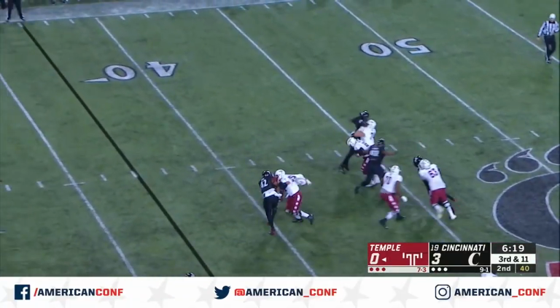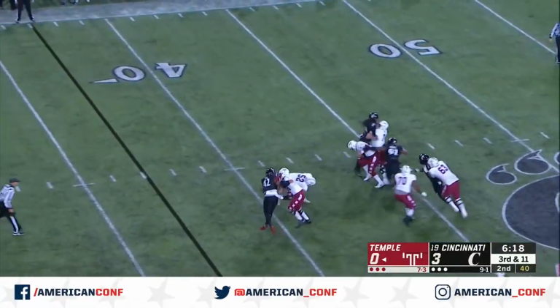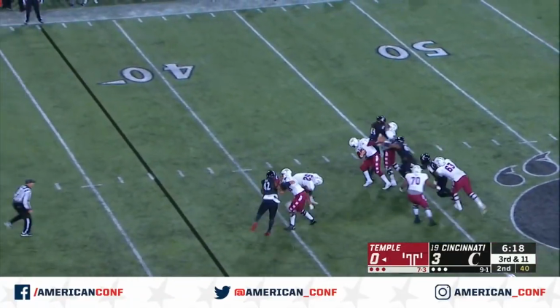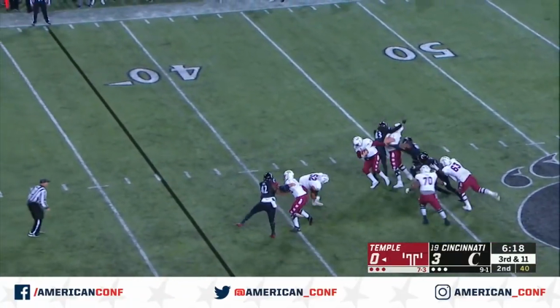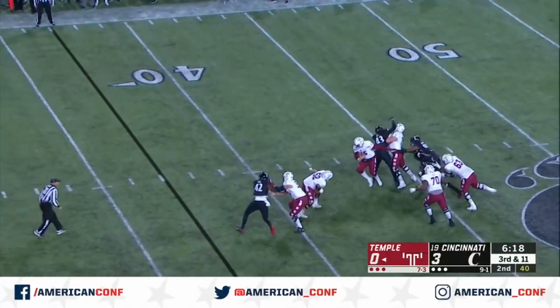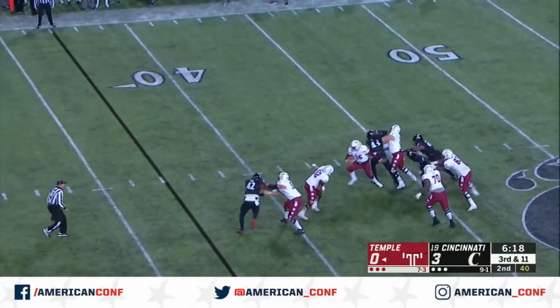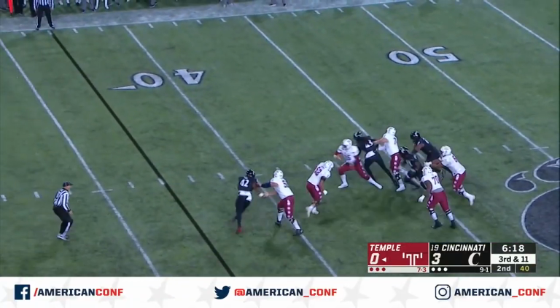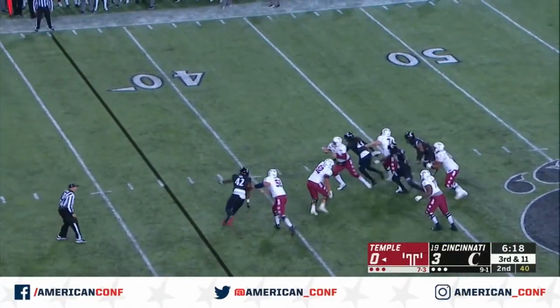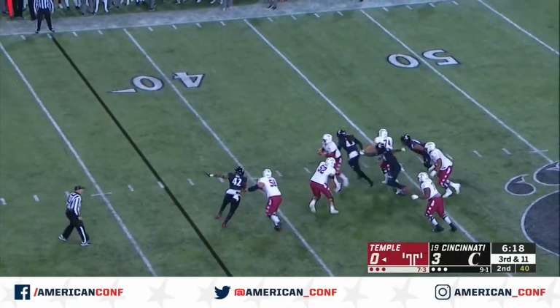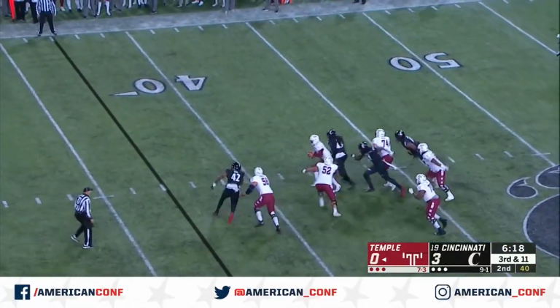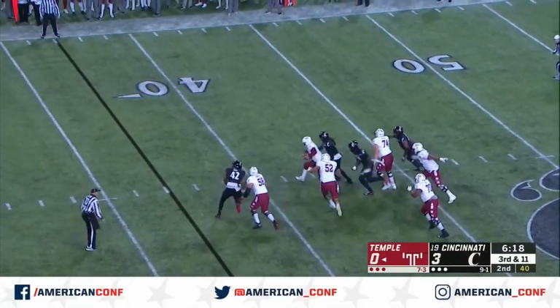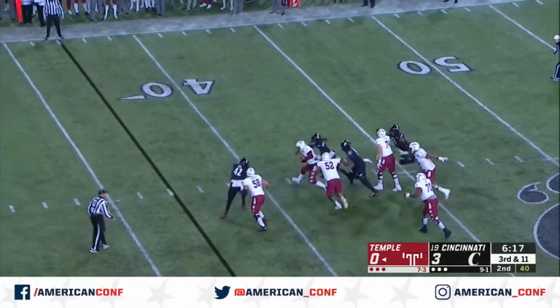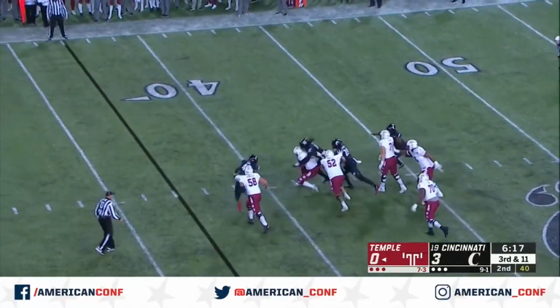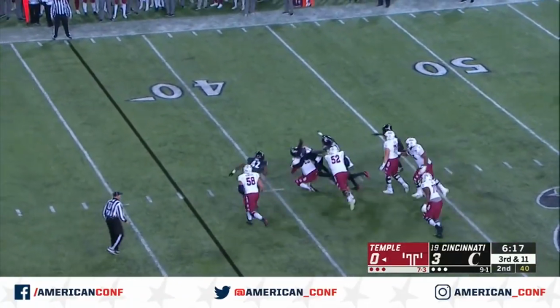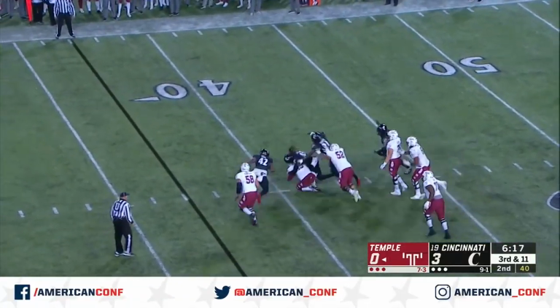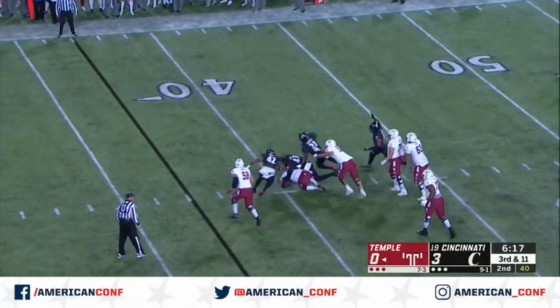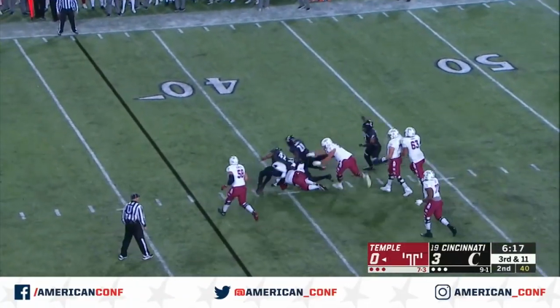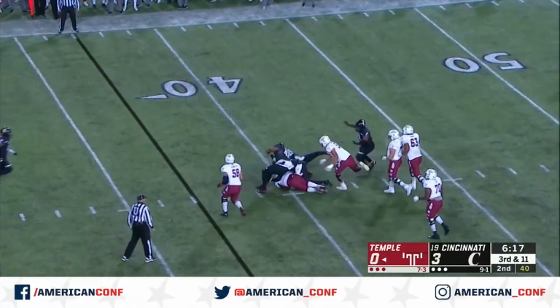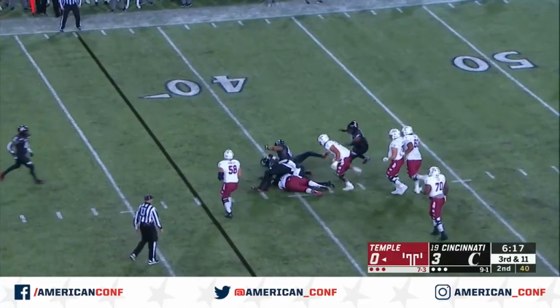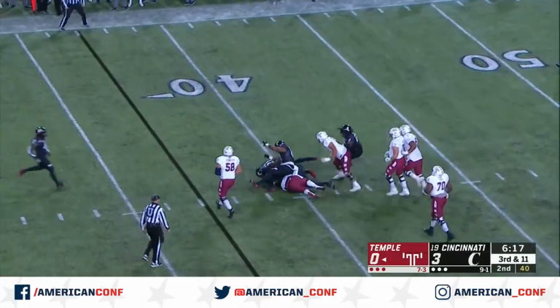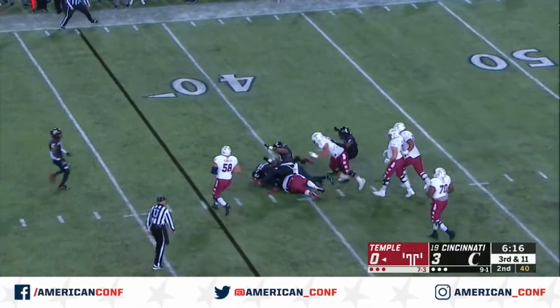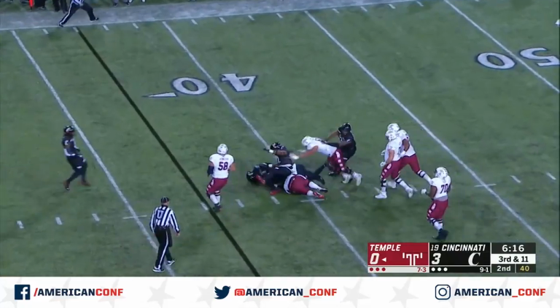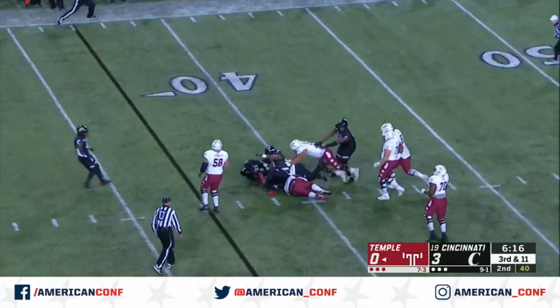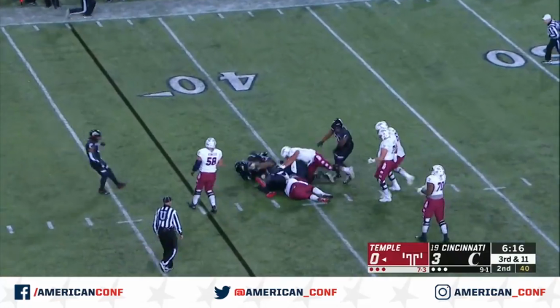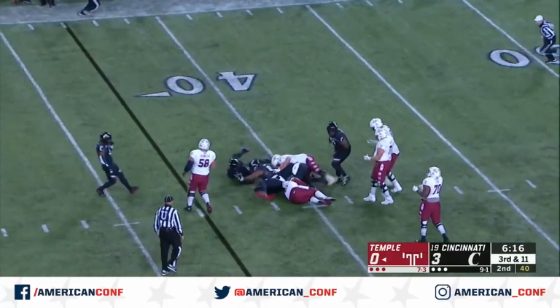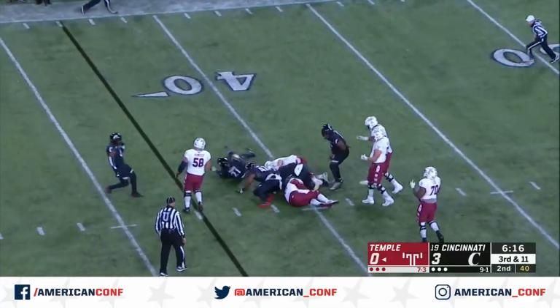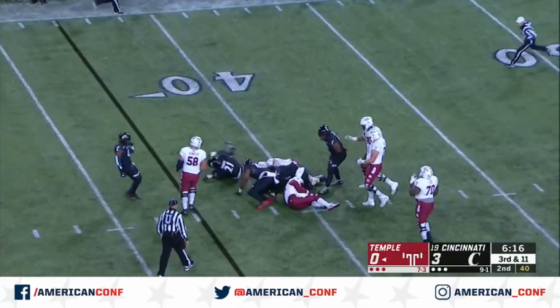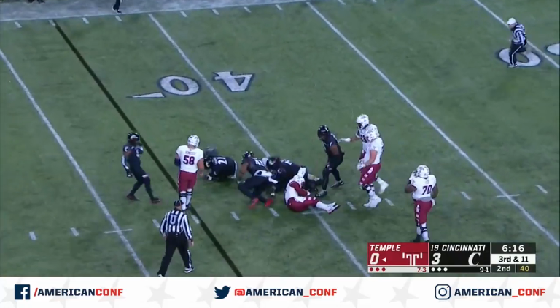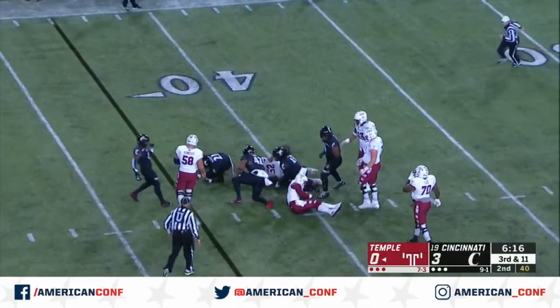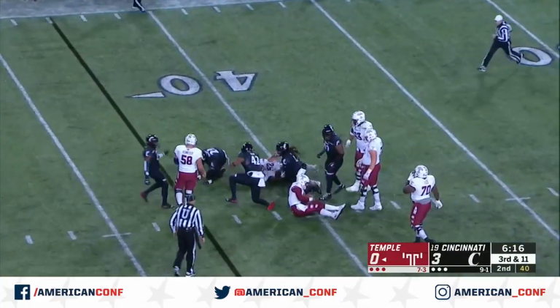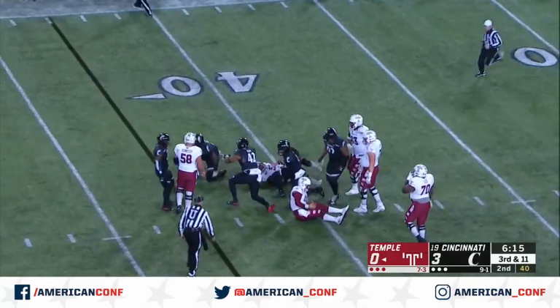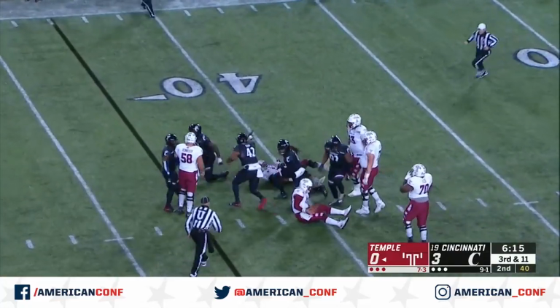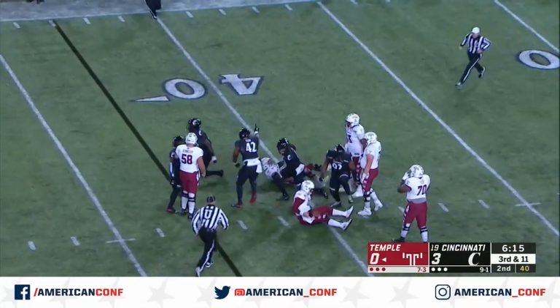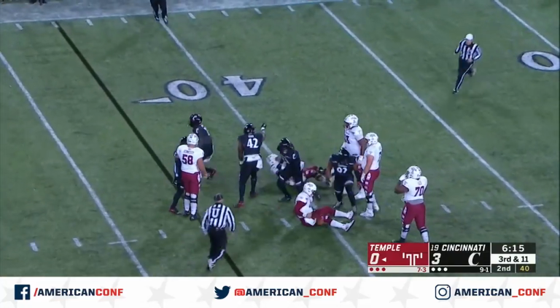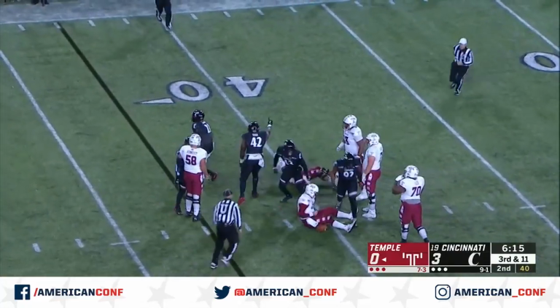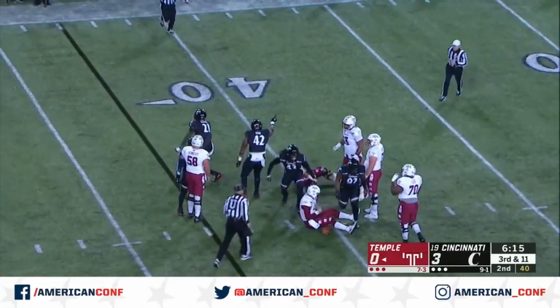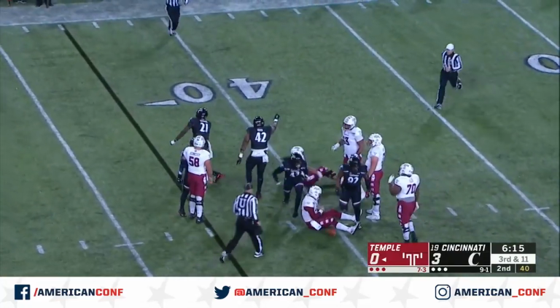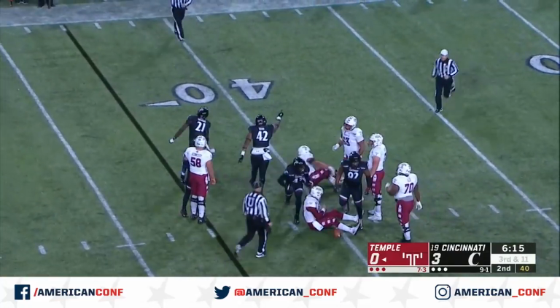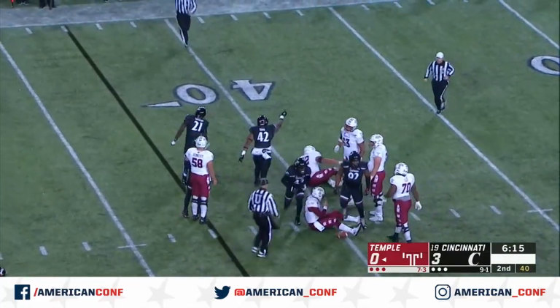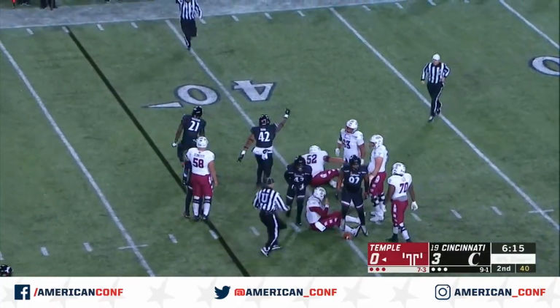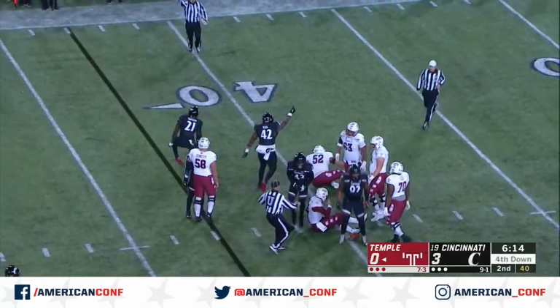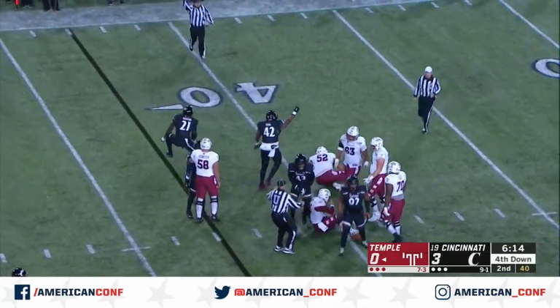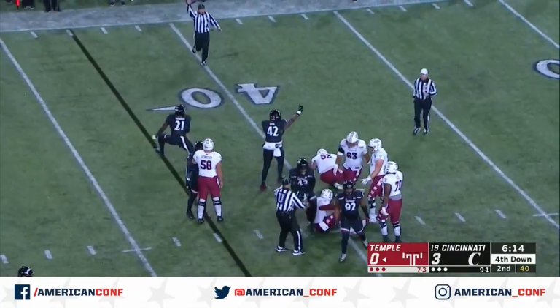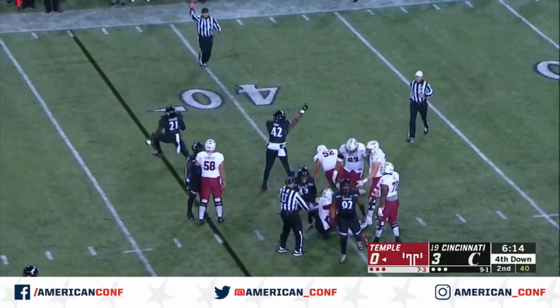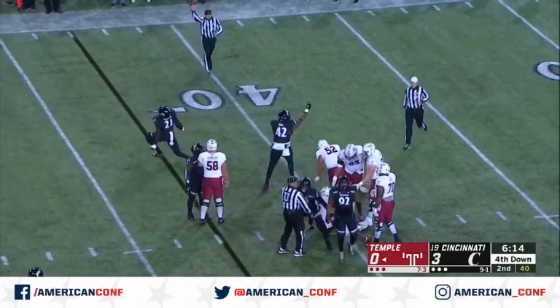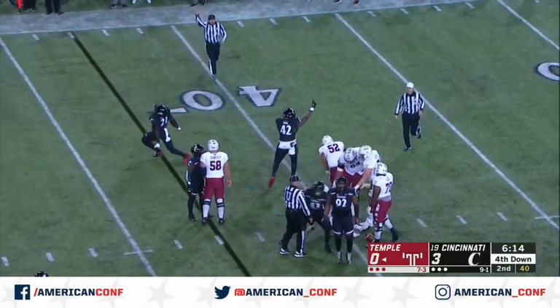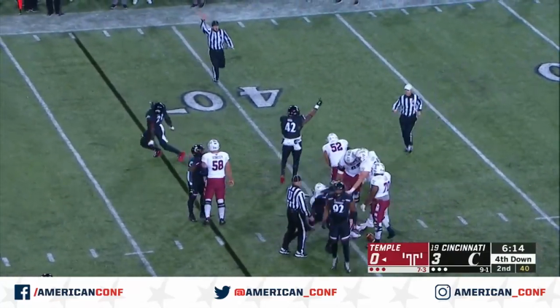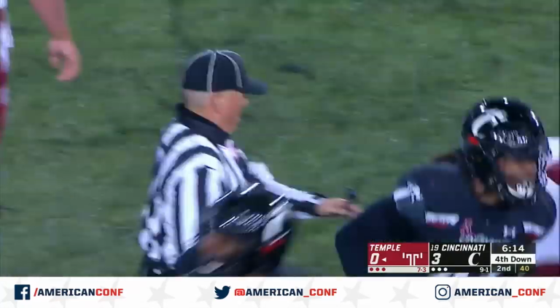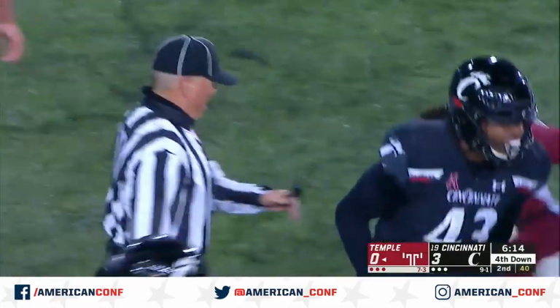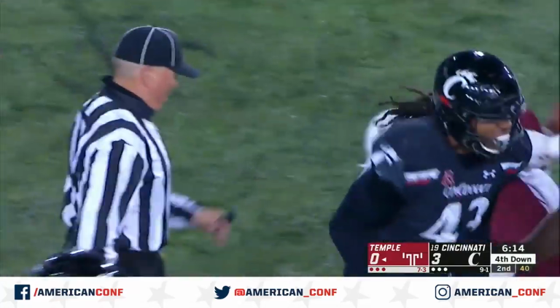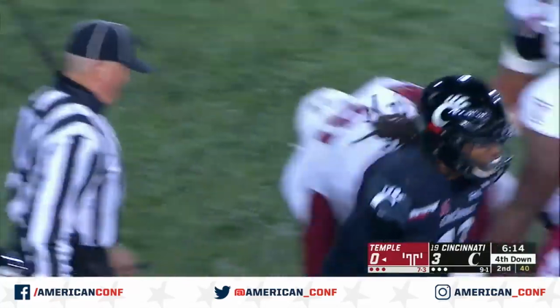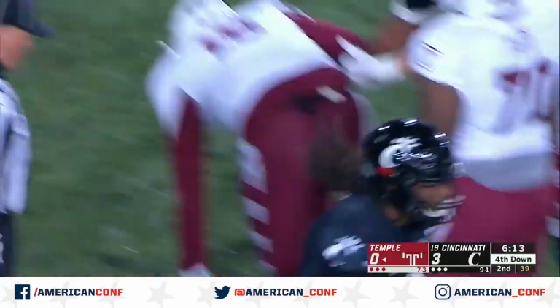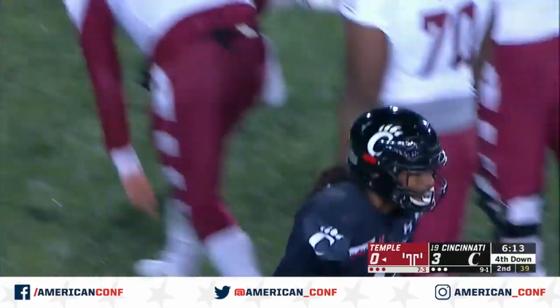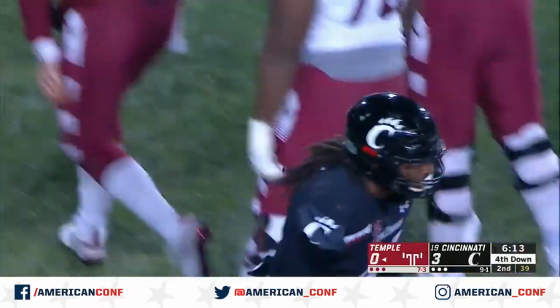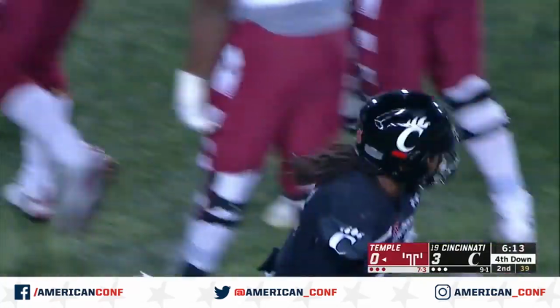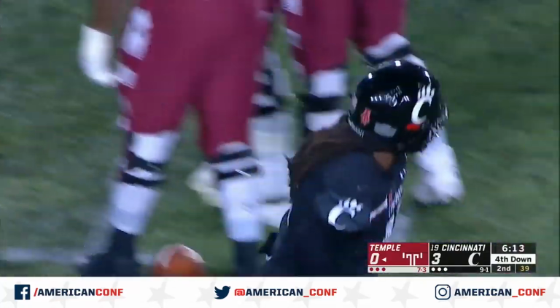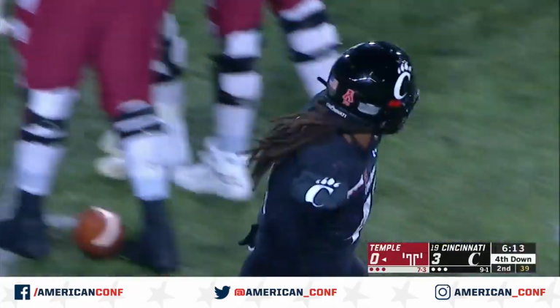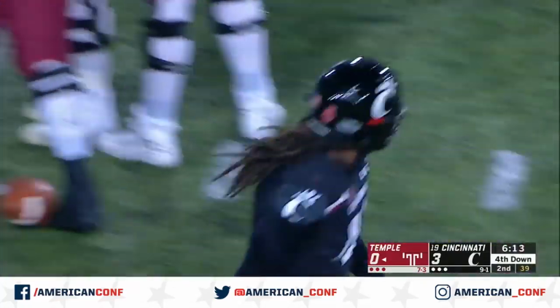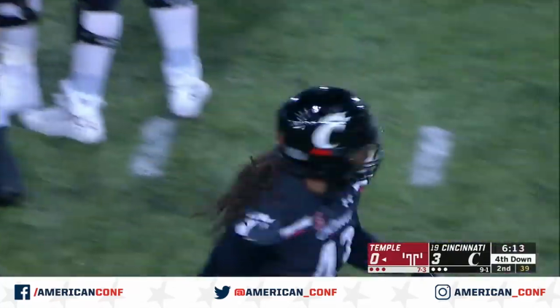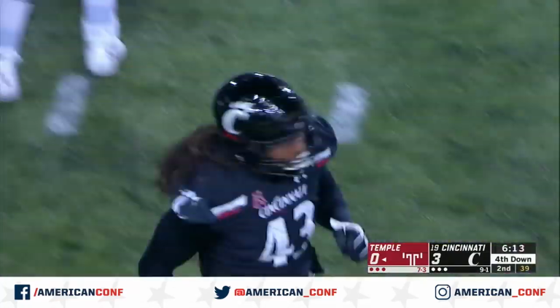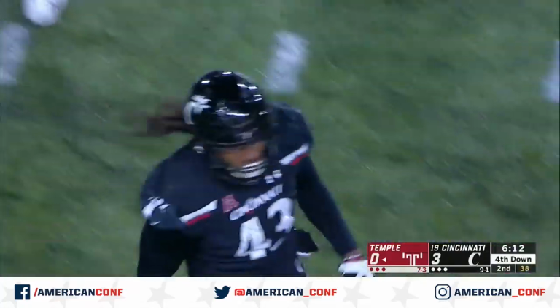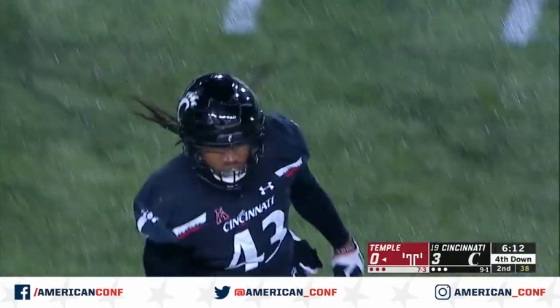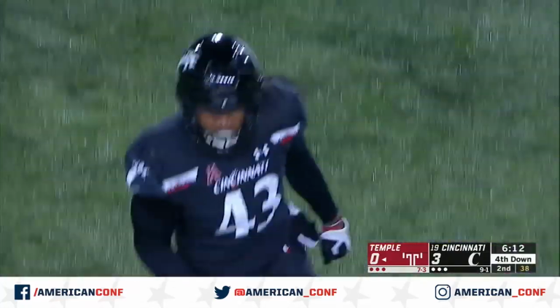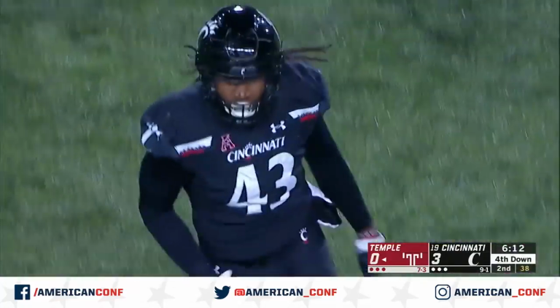Russo under pressure, trying to get away — and sacked by Michael Pitts. Russo is sacked on the play.